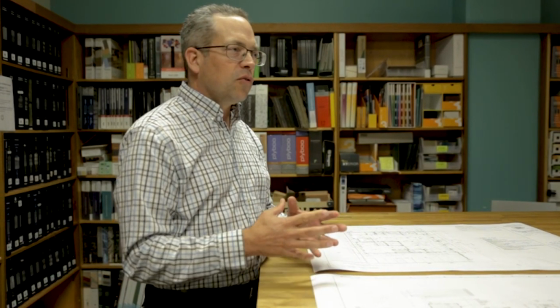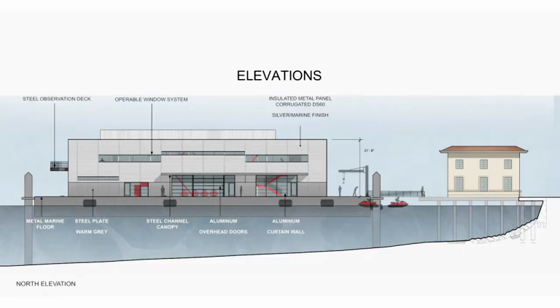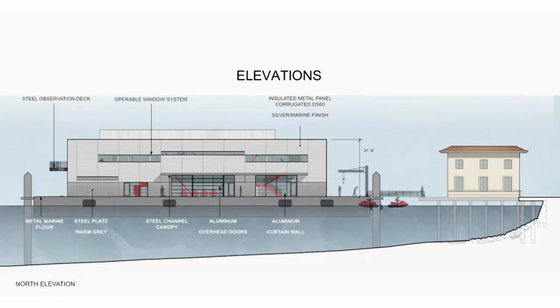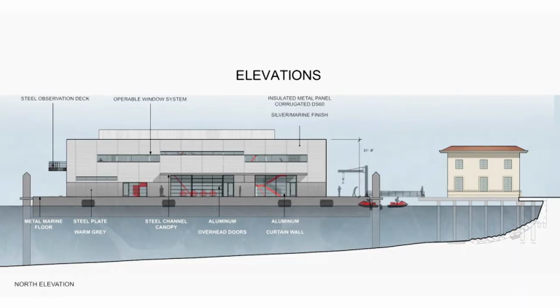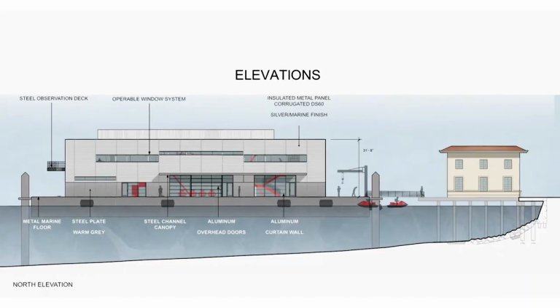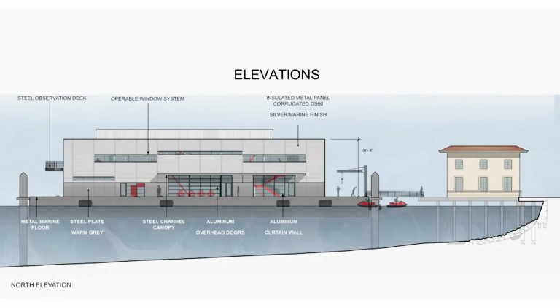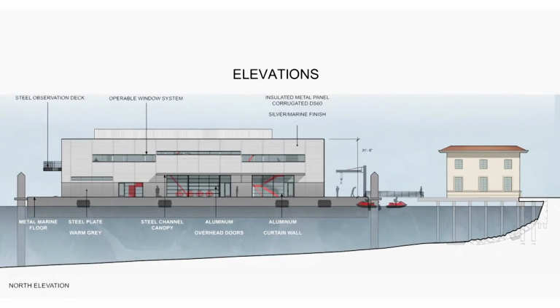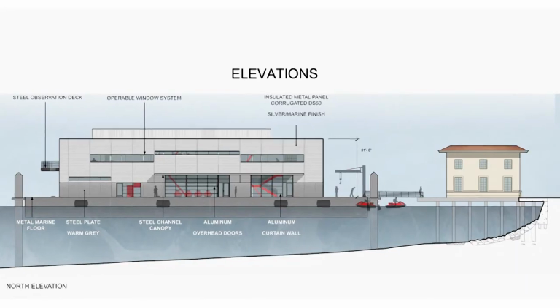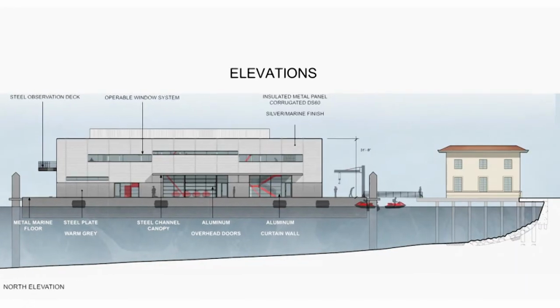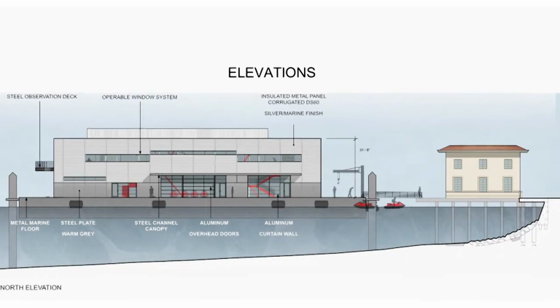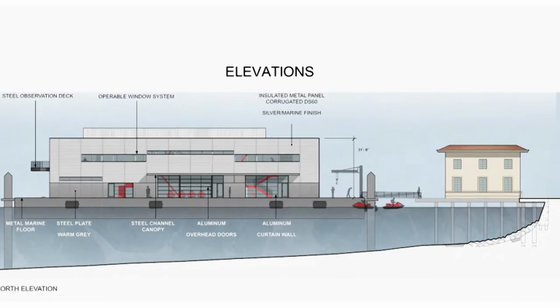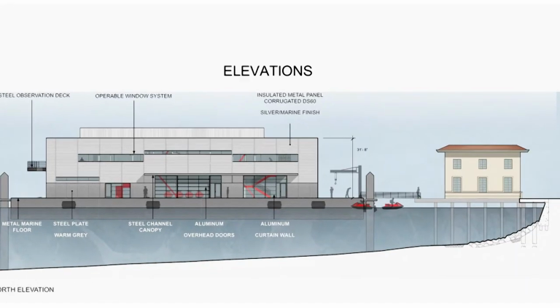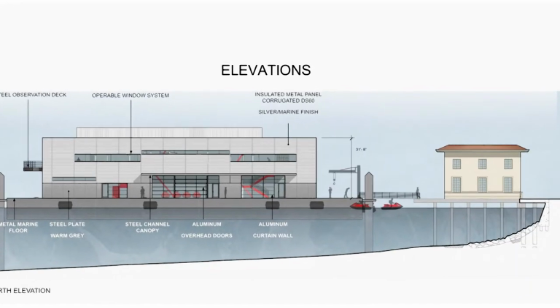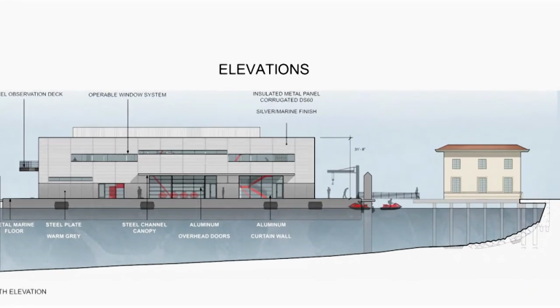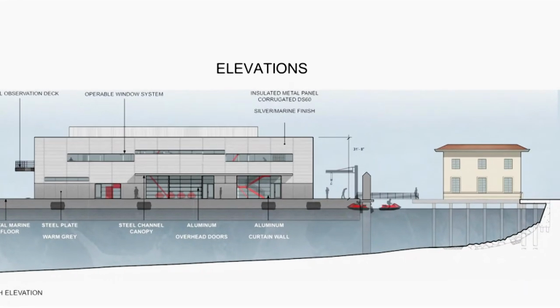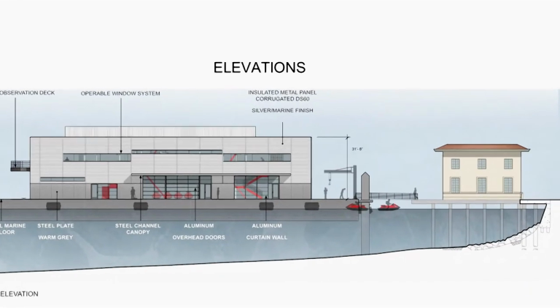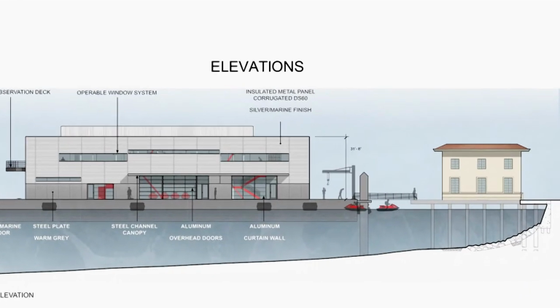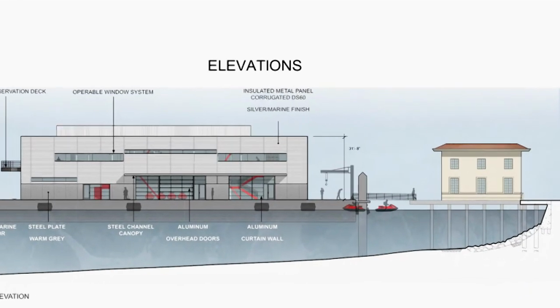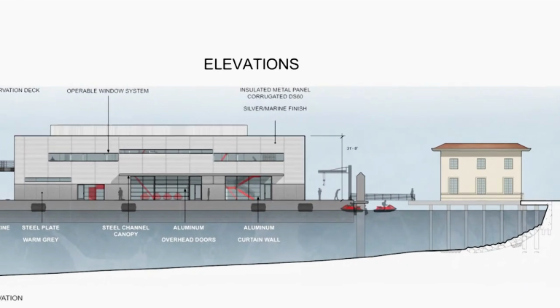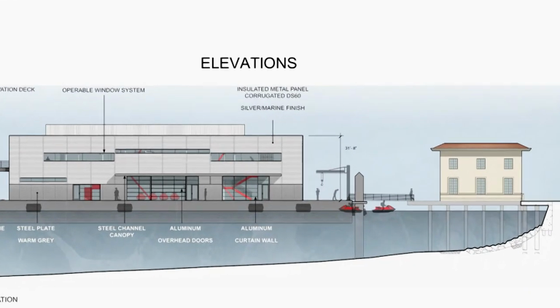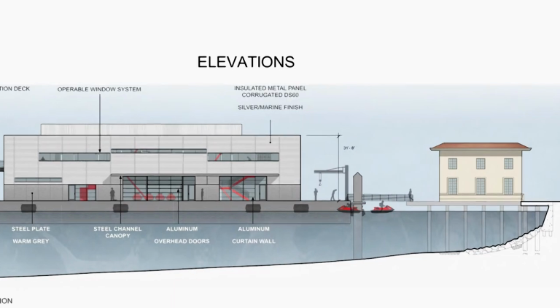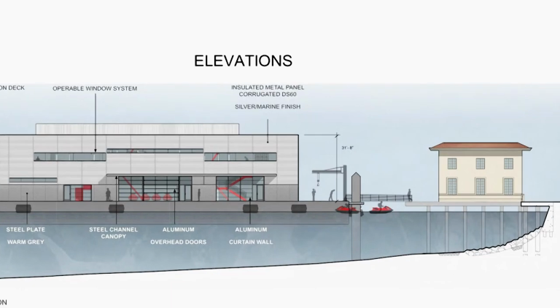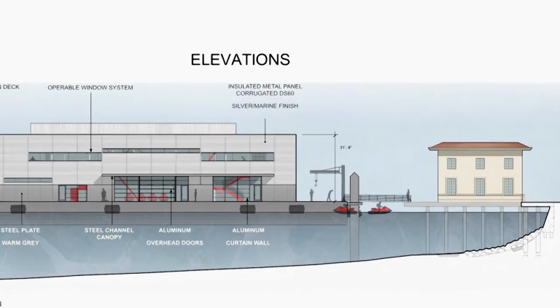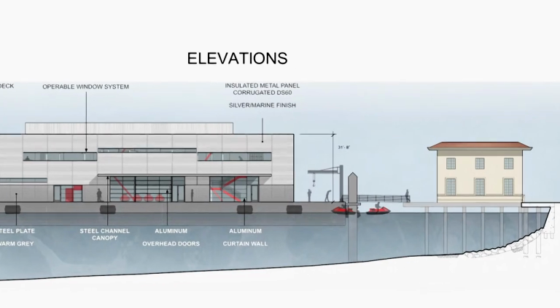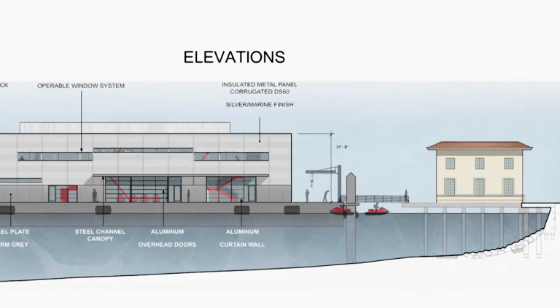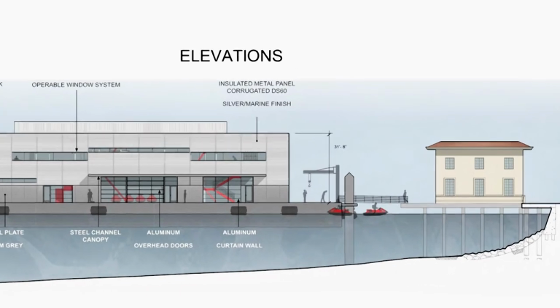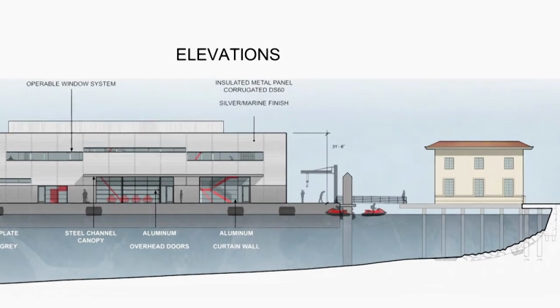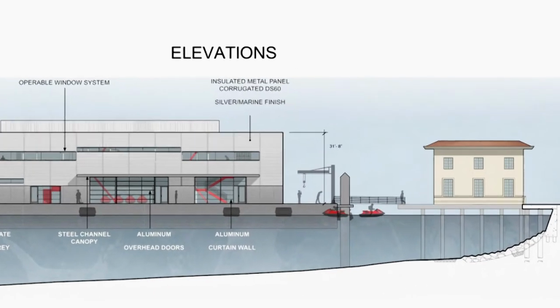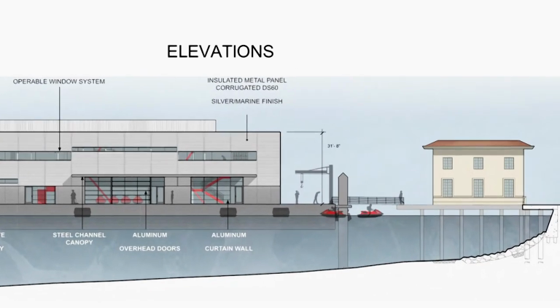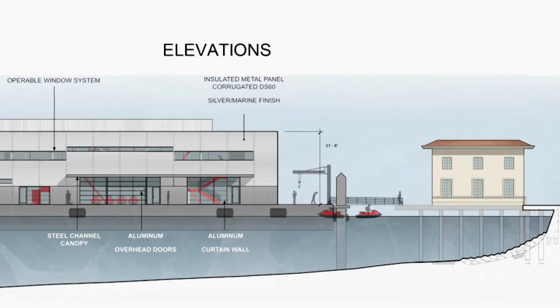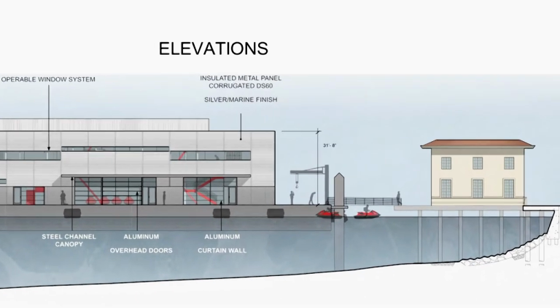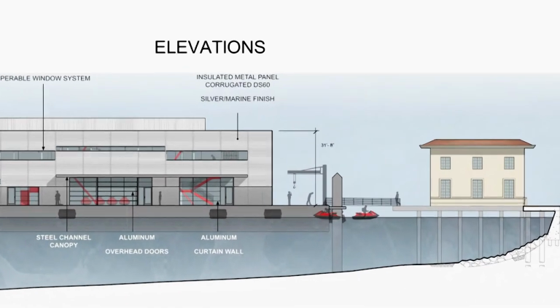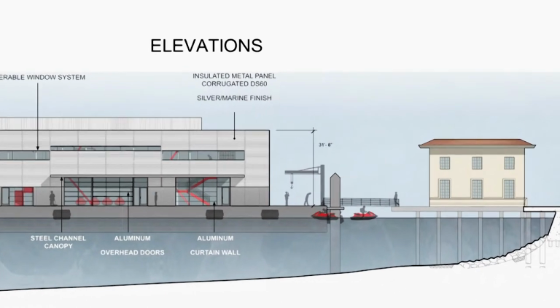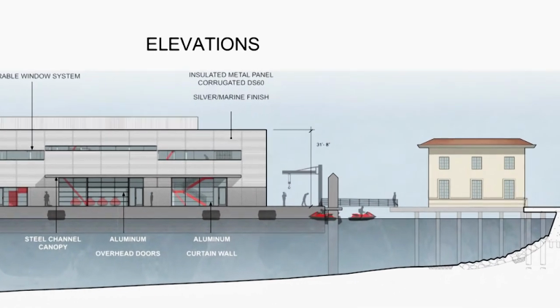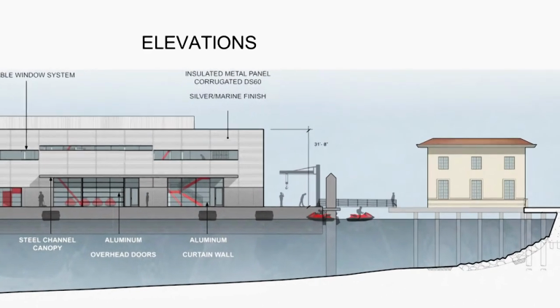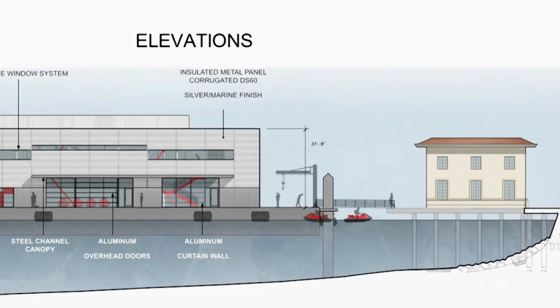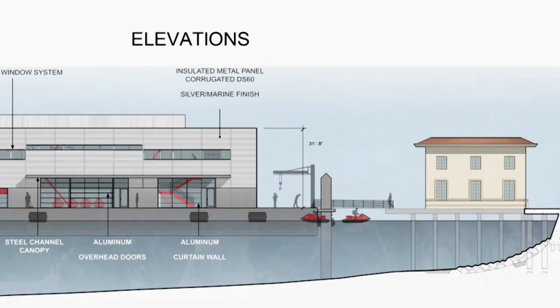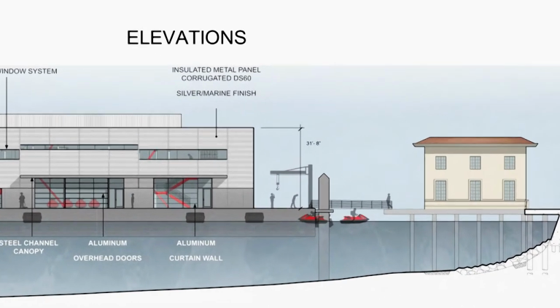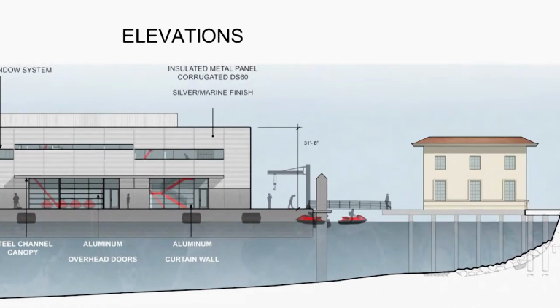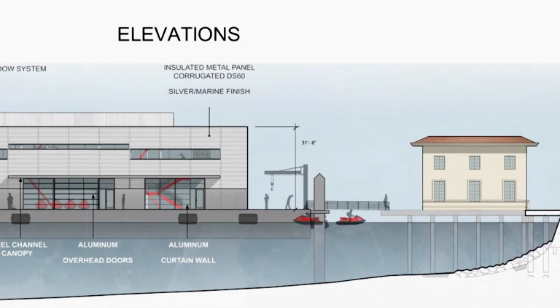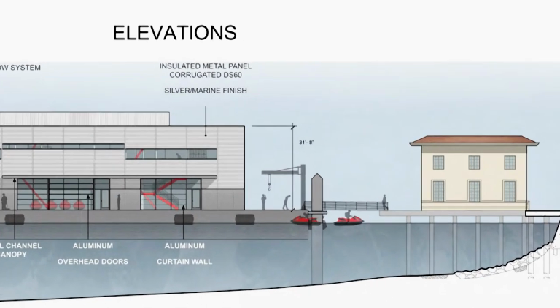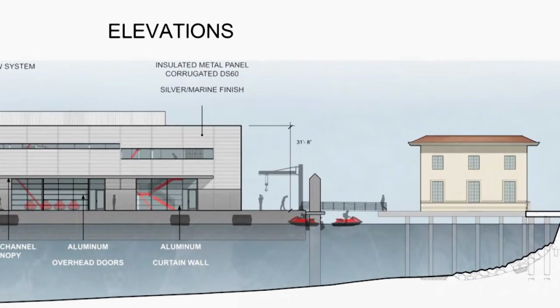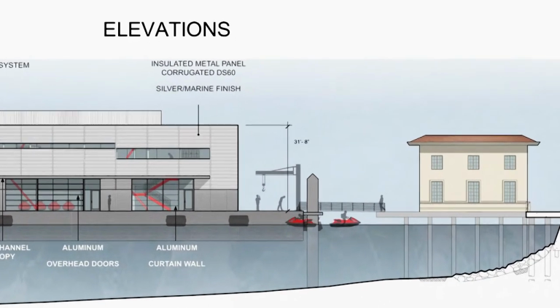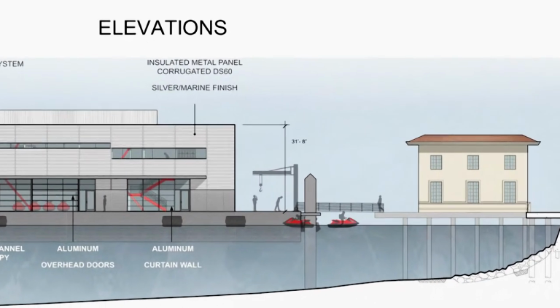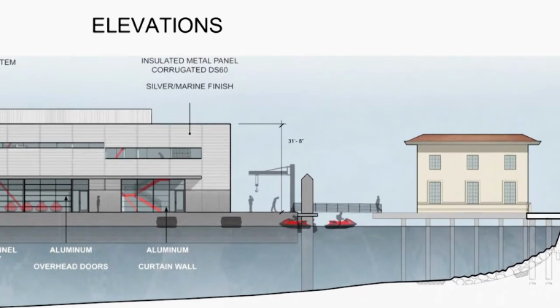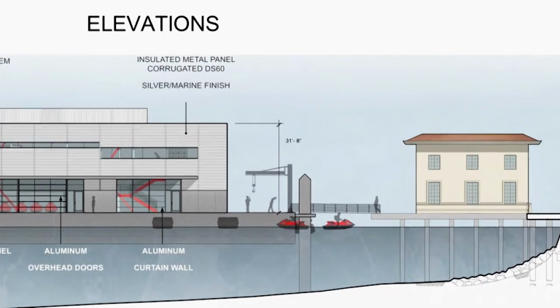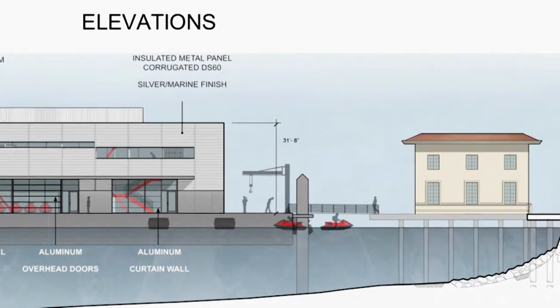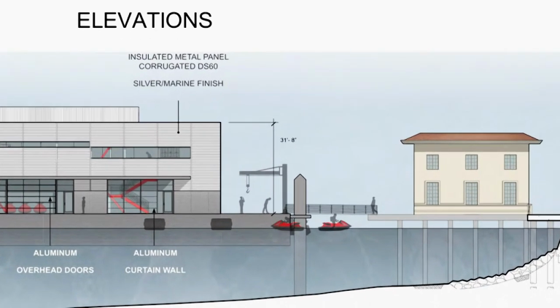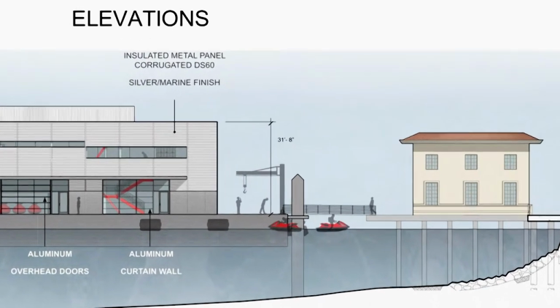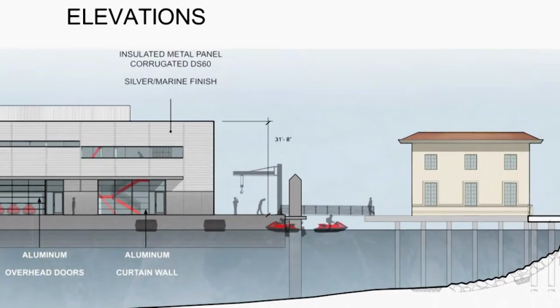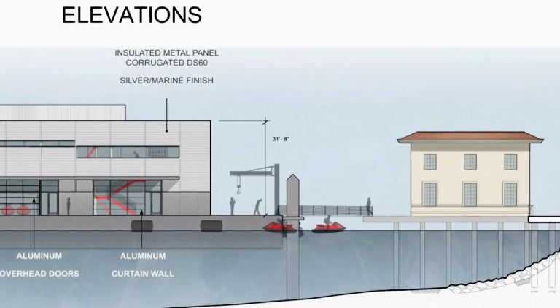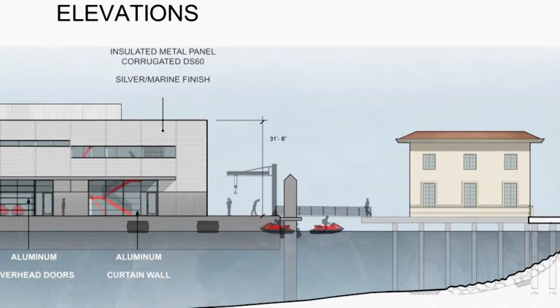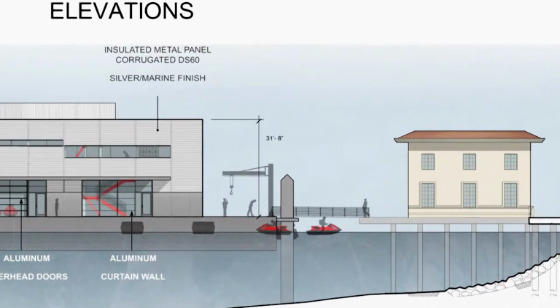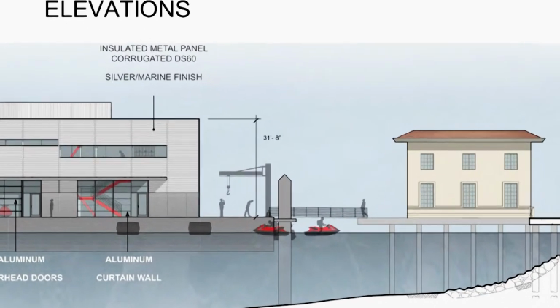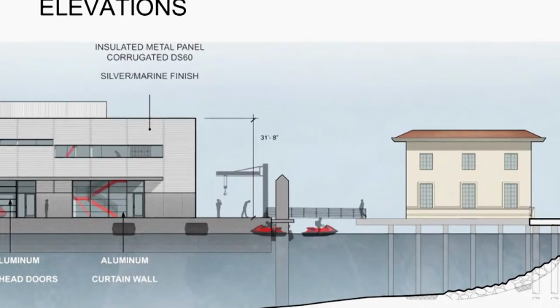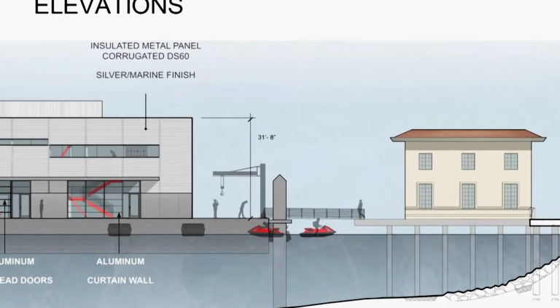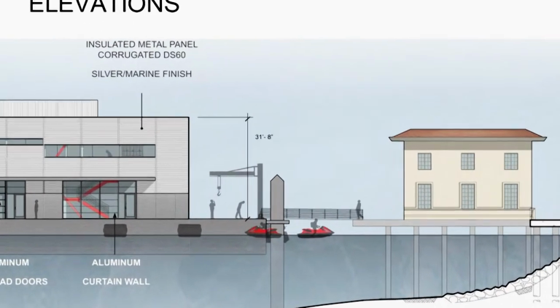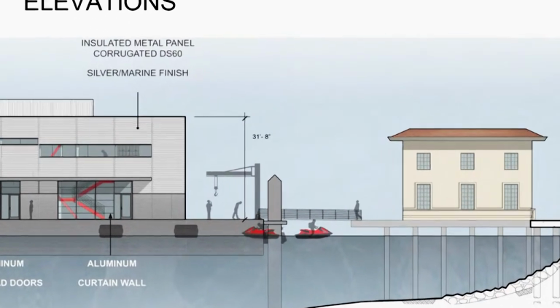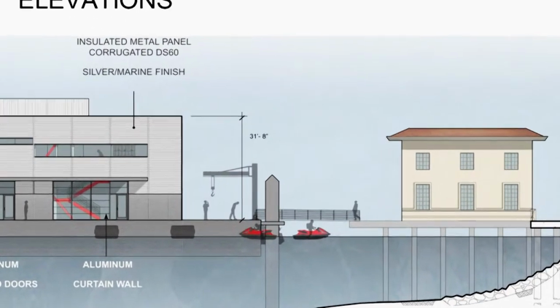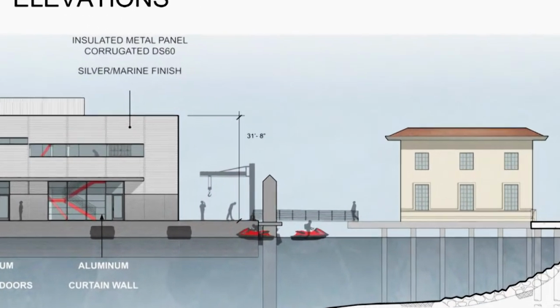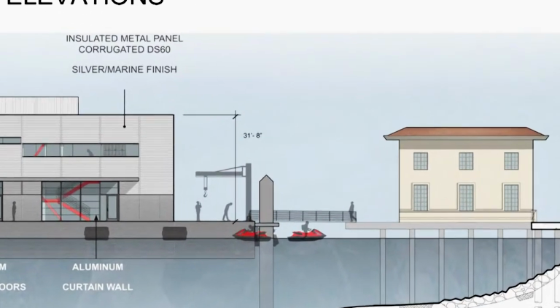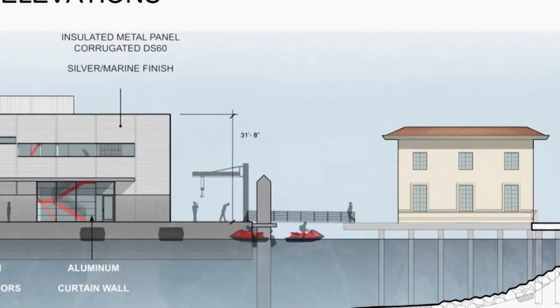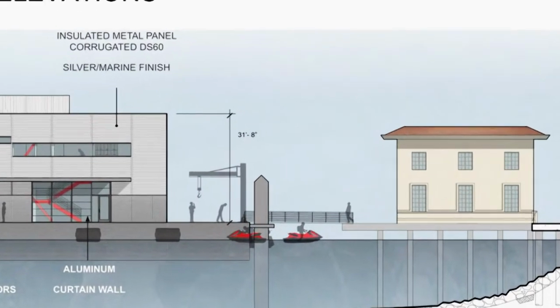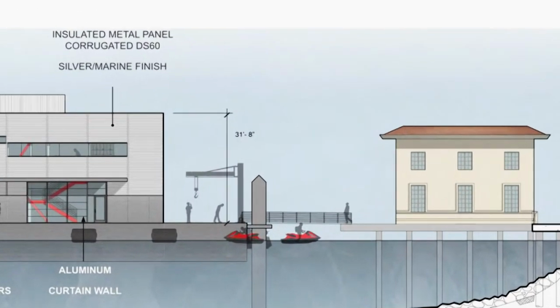Electrical power, water, sewage — it all has flexible connections to the float.